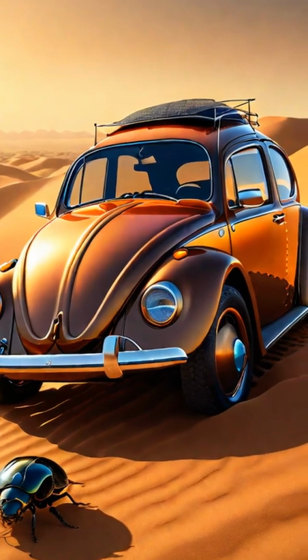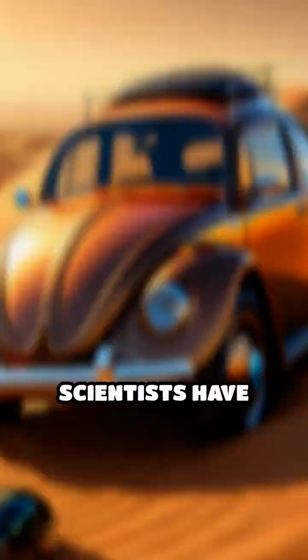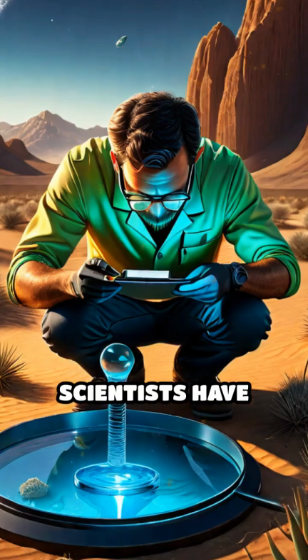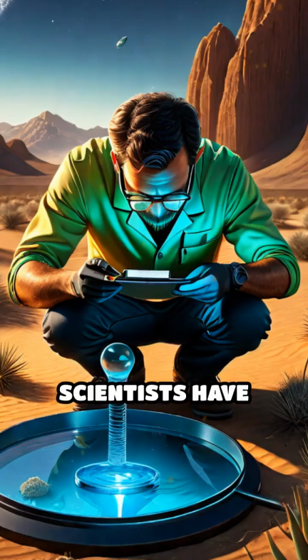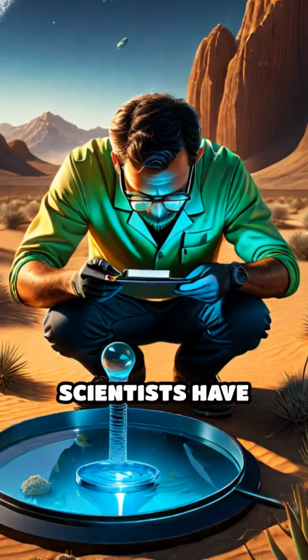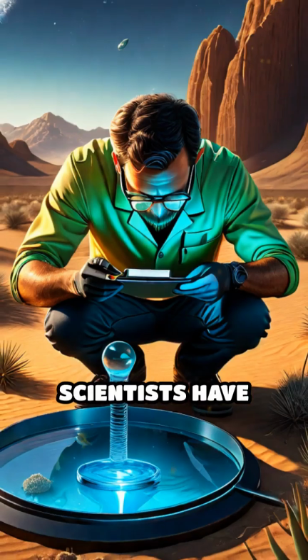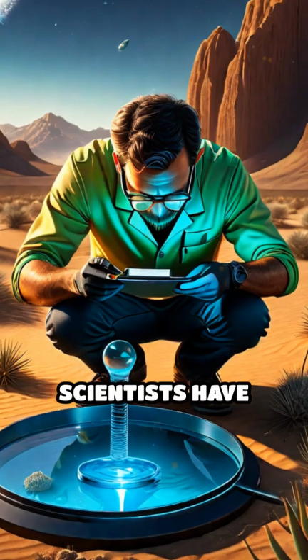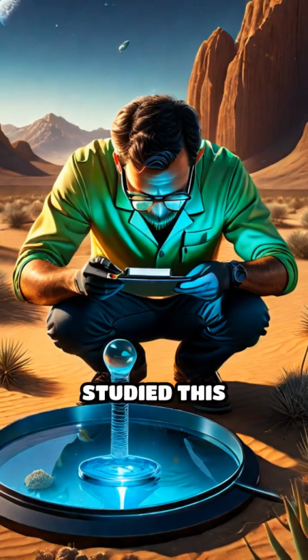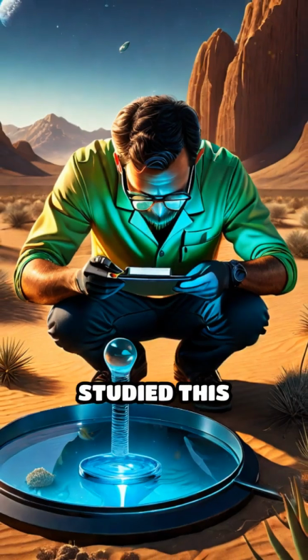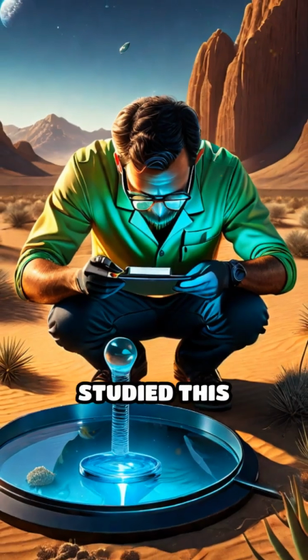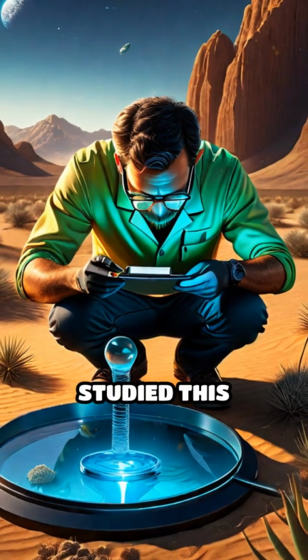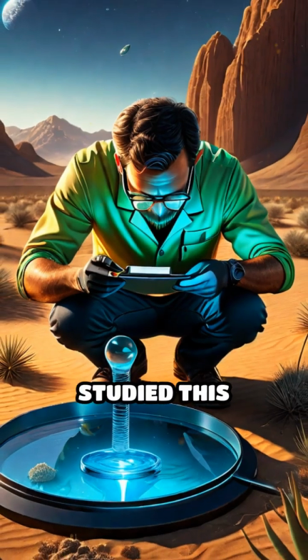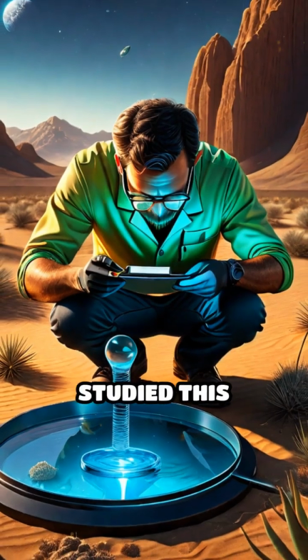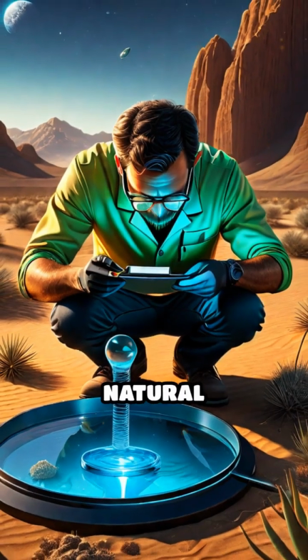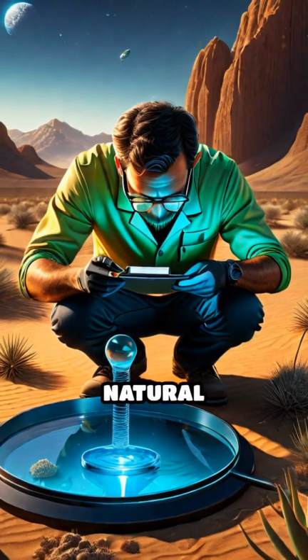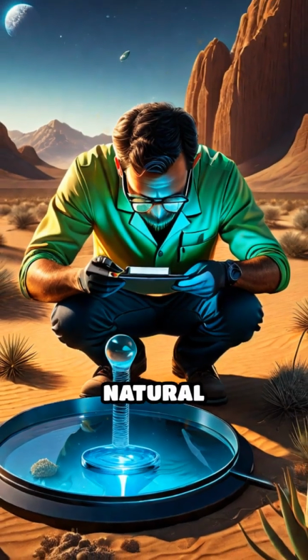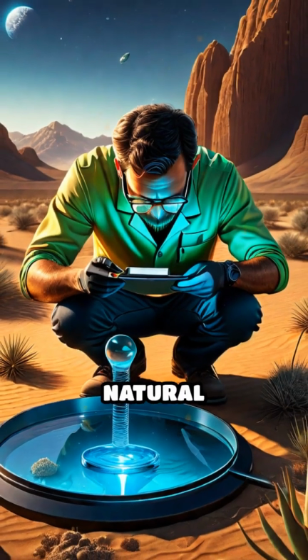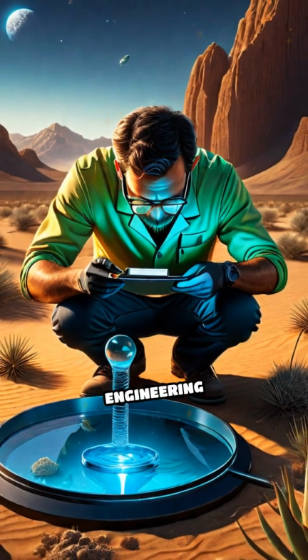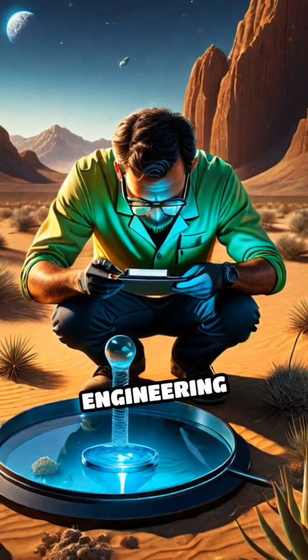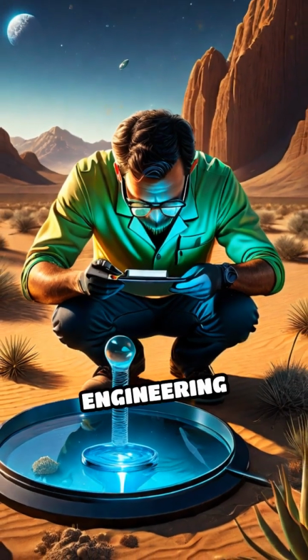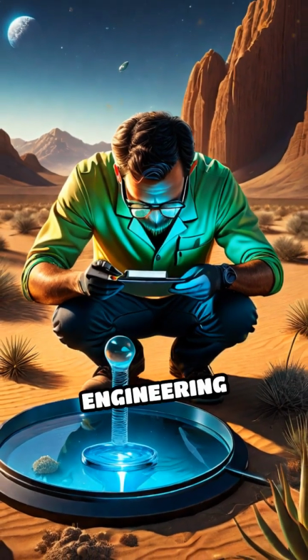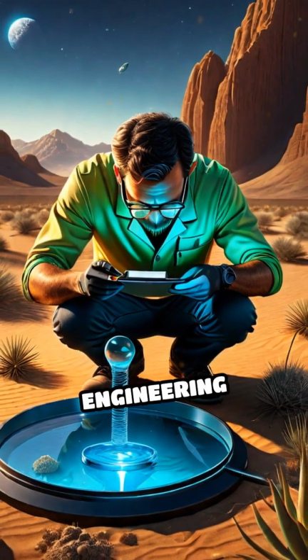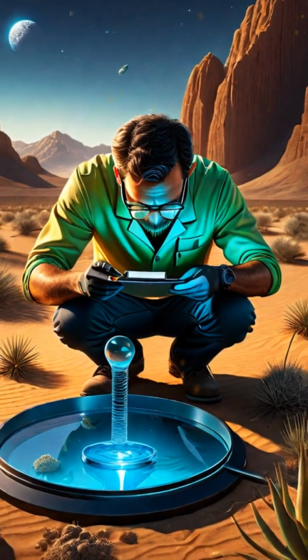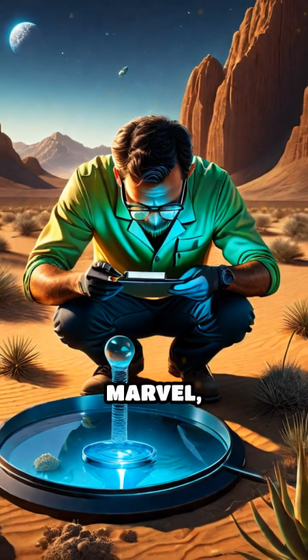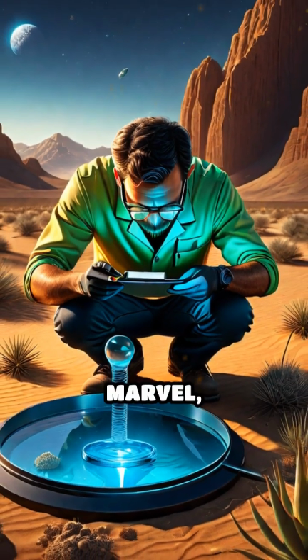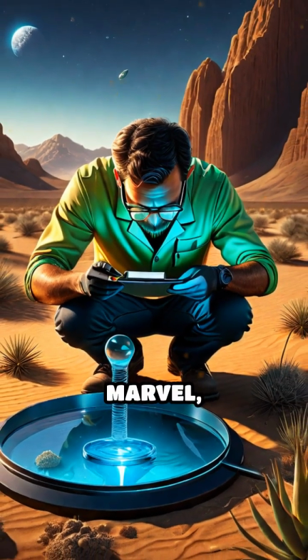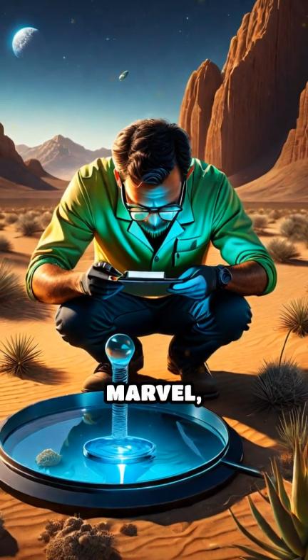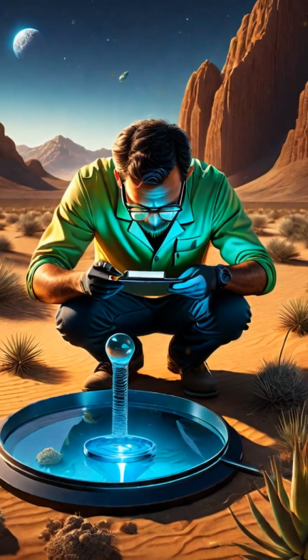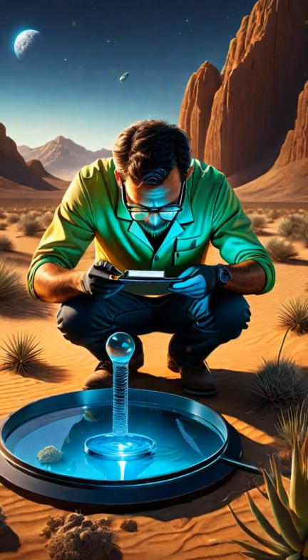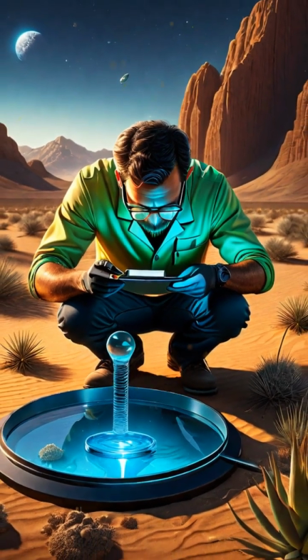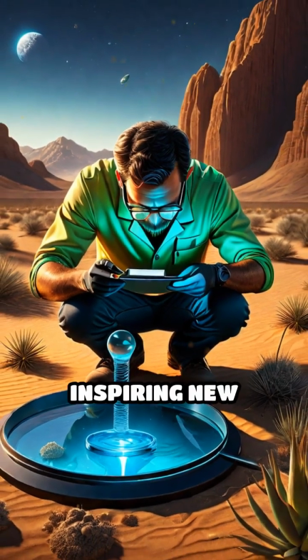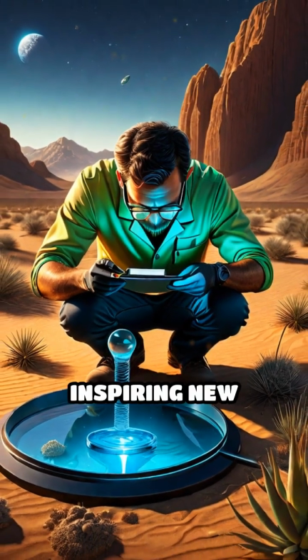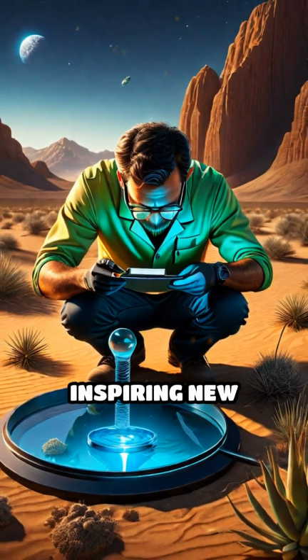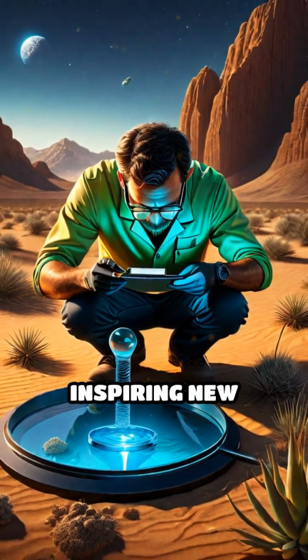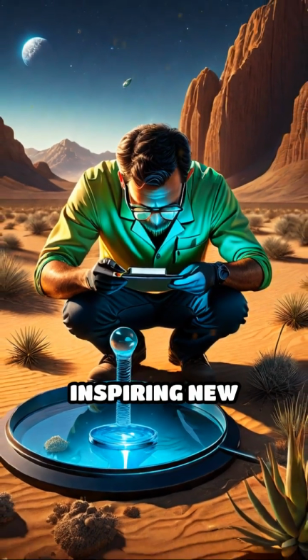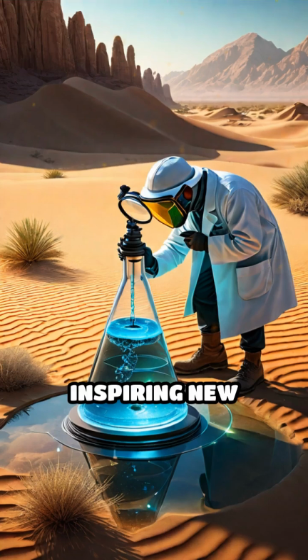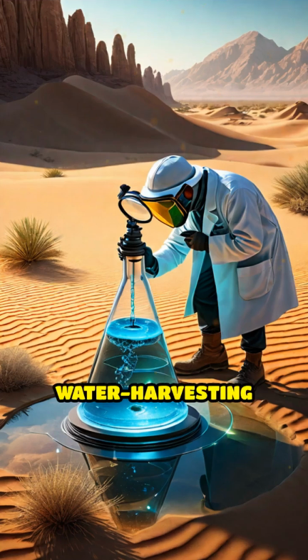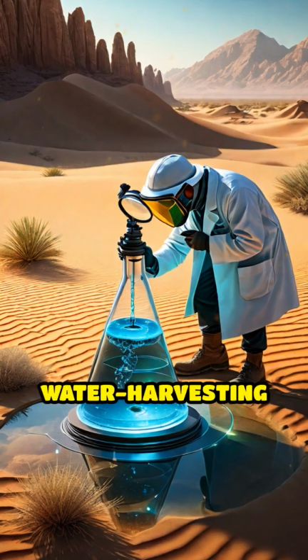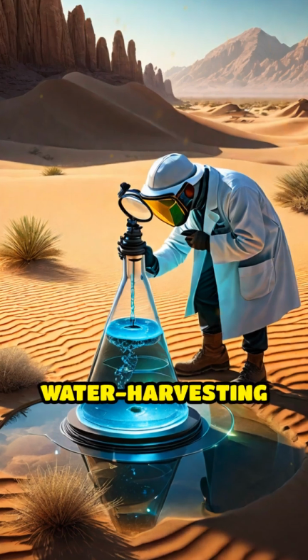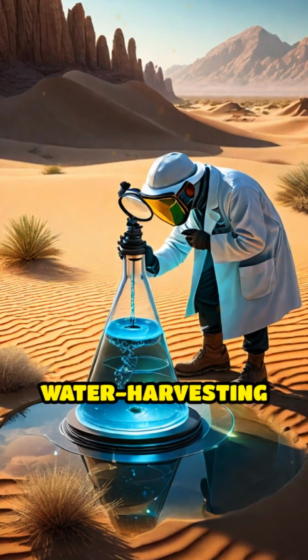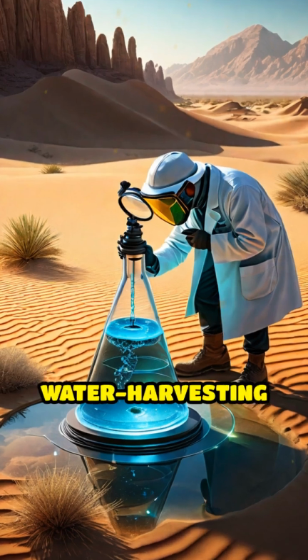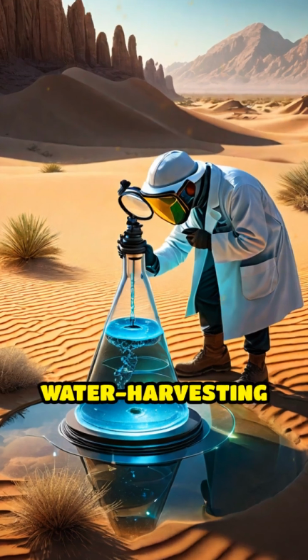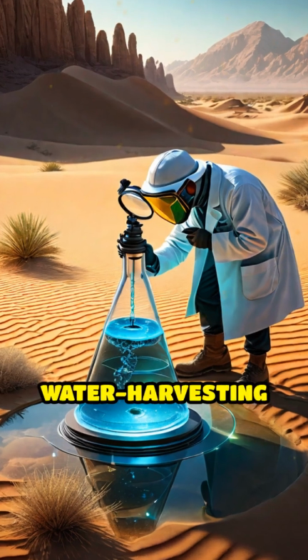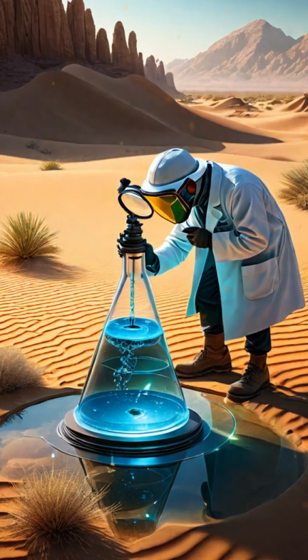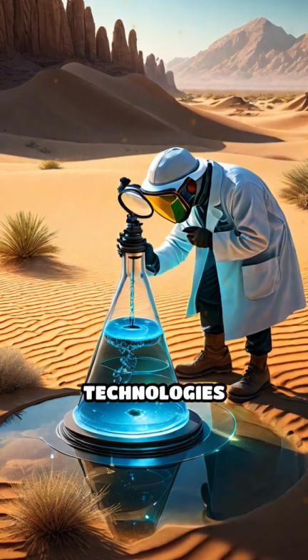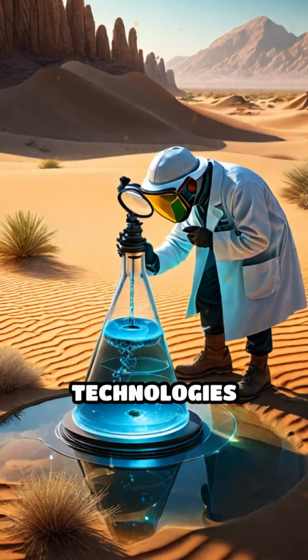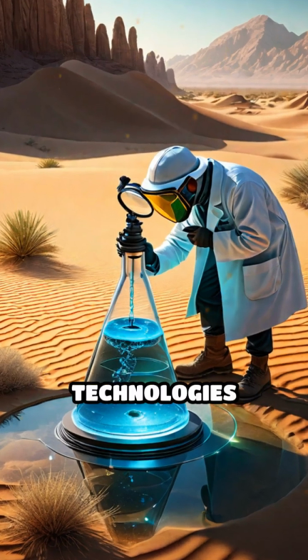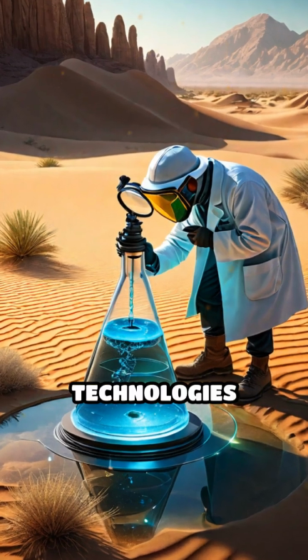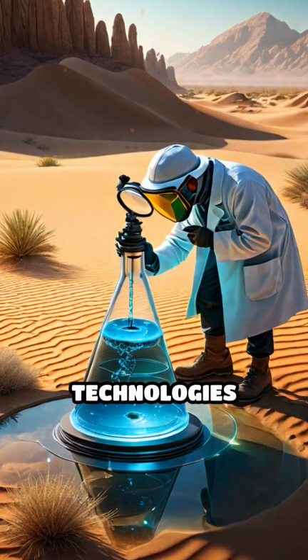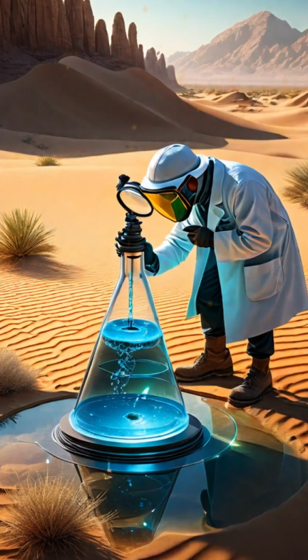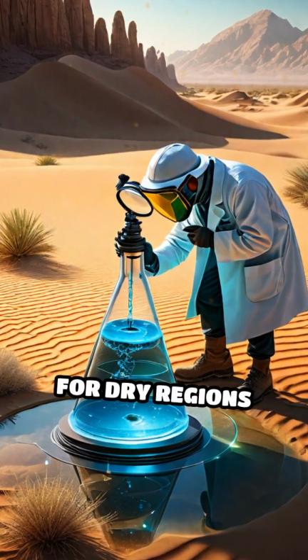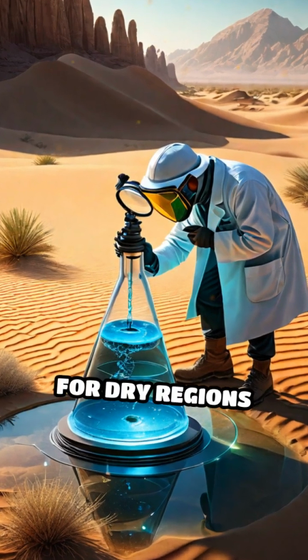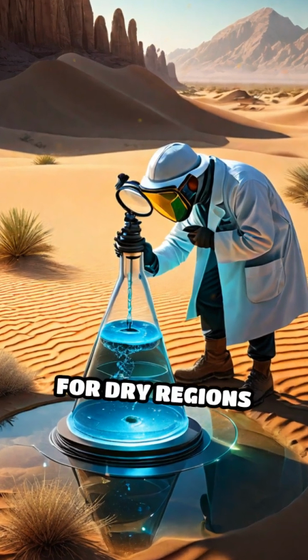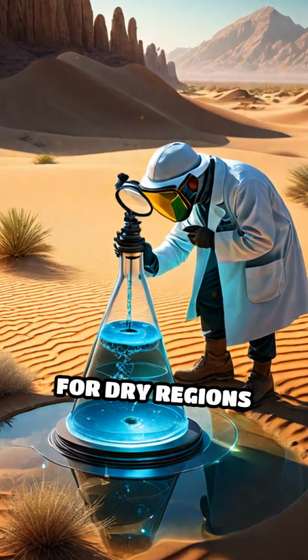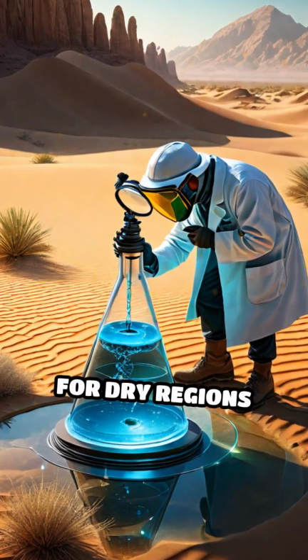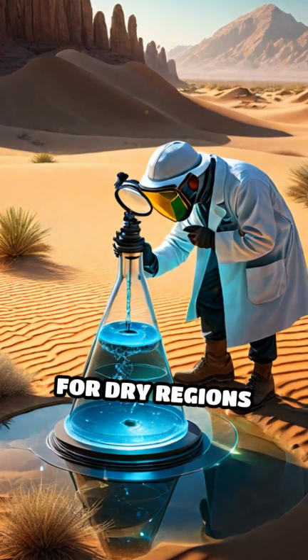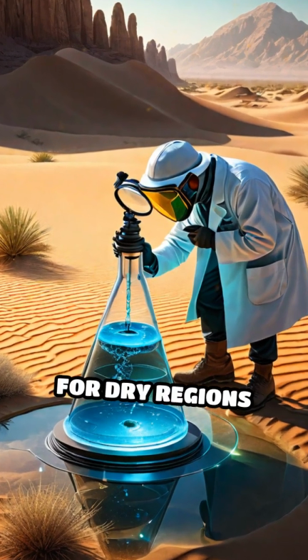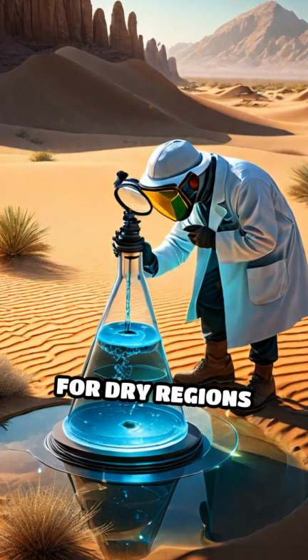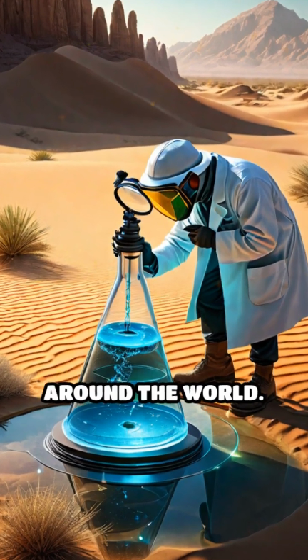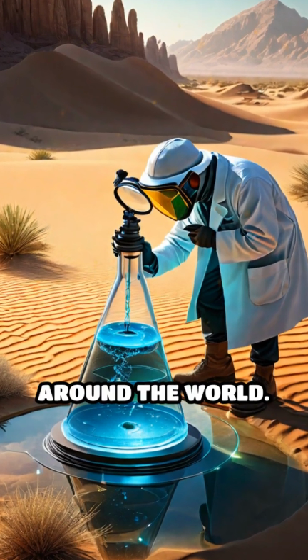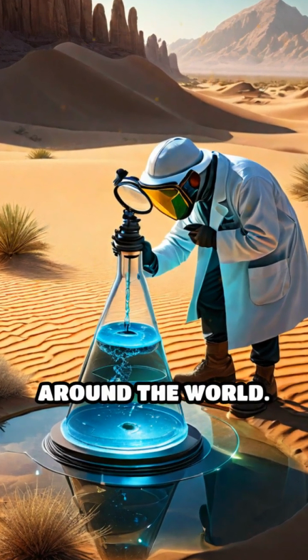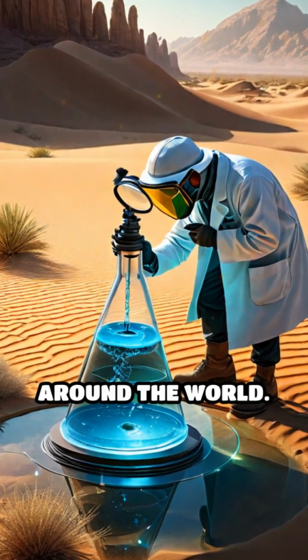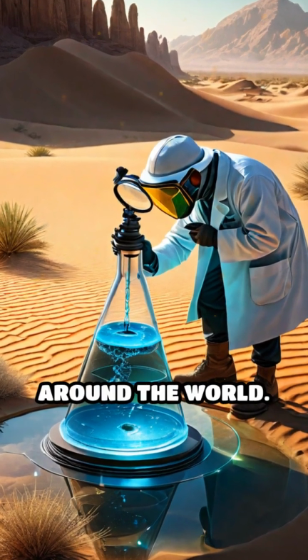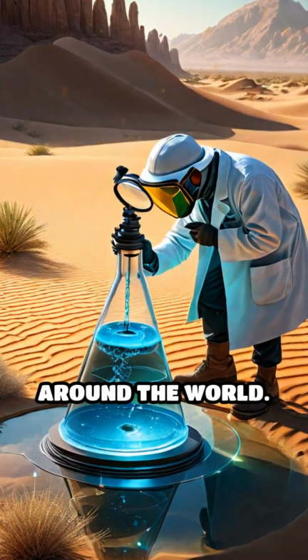Scientists have studied this natural engineering marvel, inspiring new water harvesting technologies for dry regions around the world.